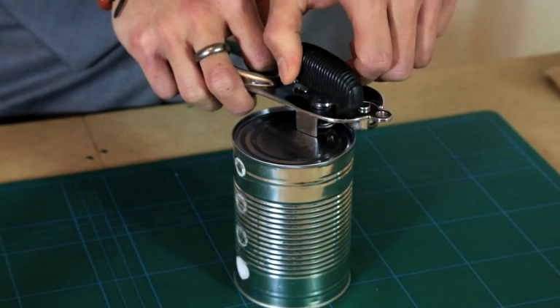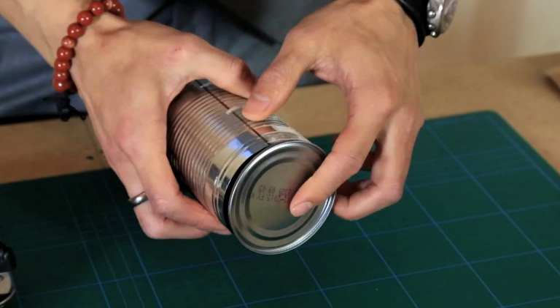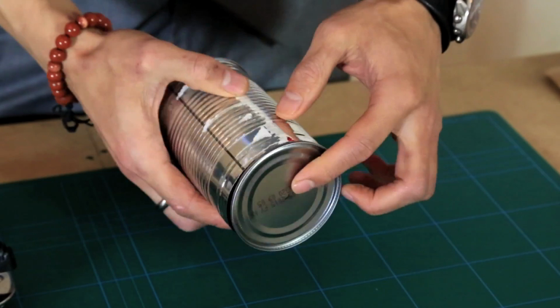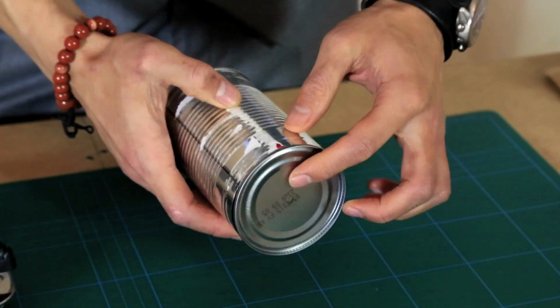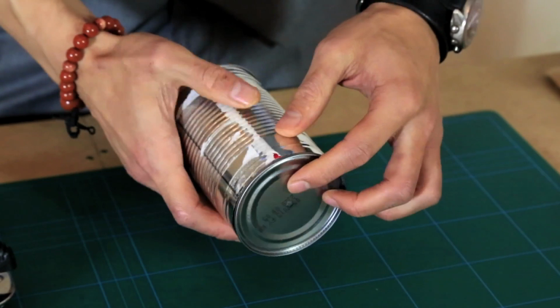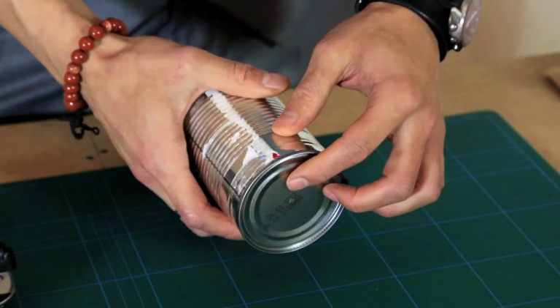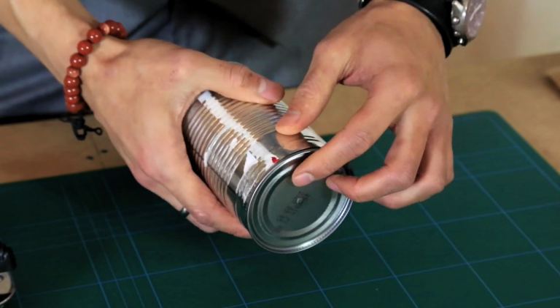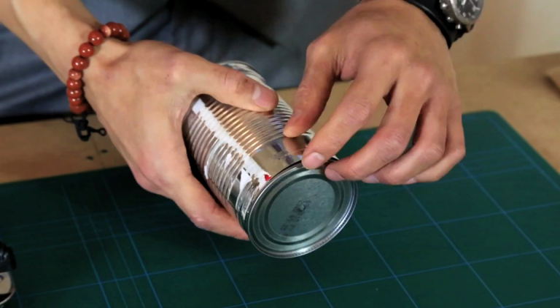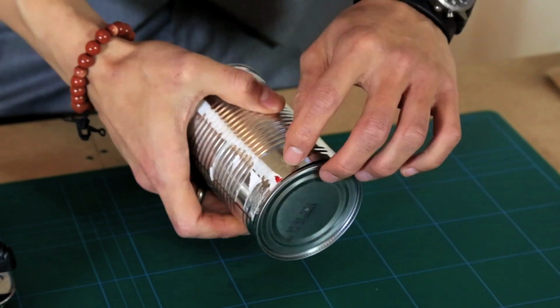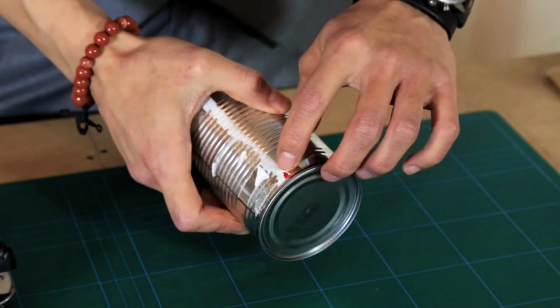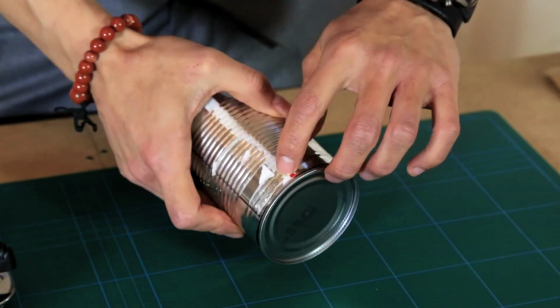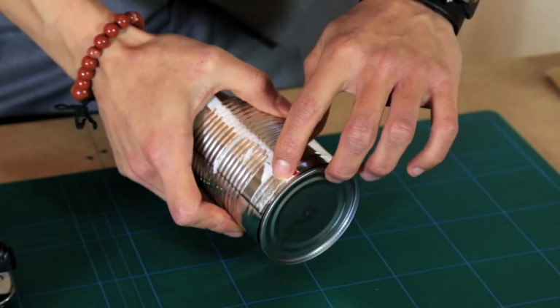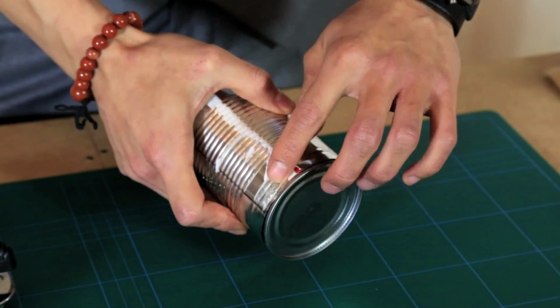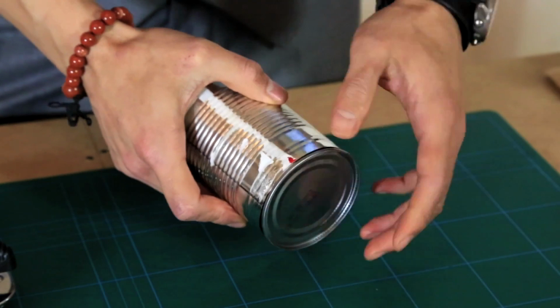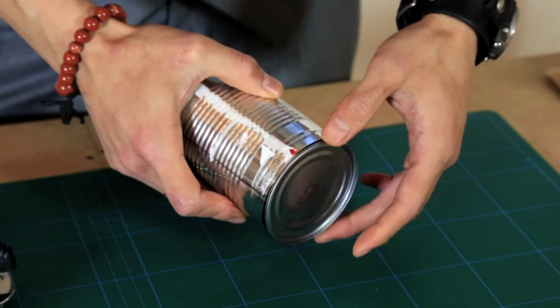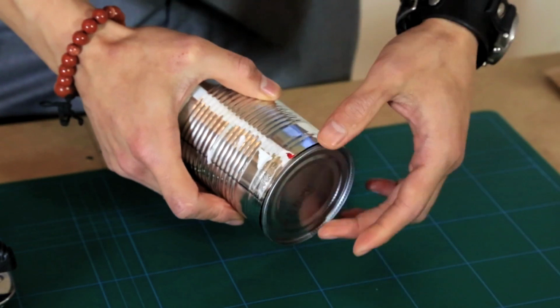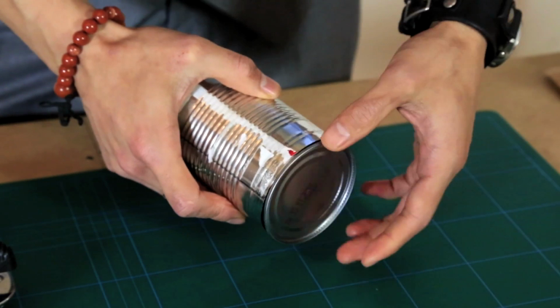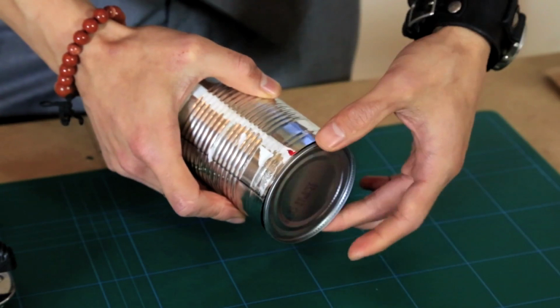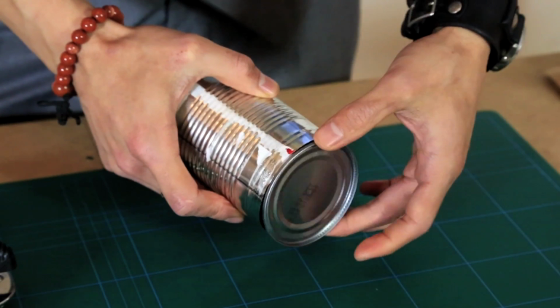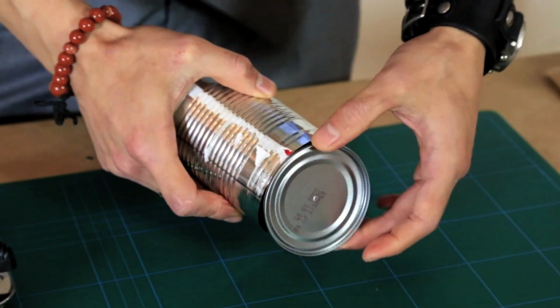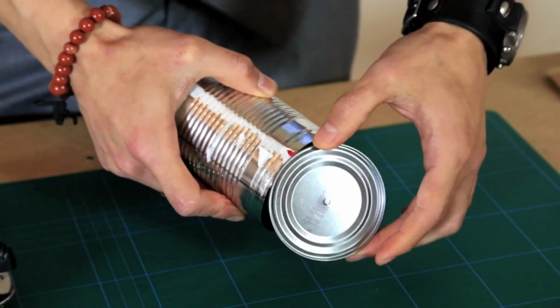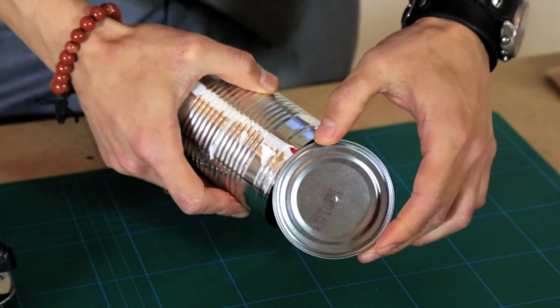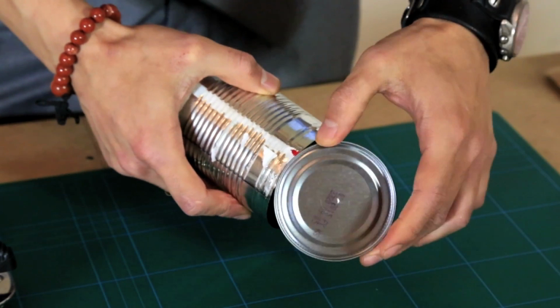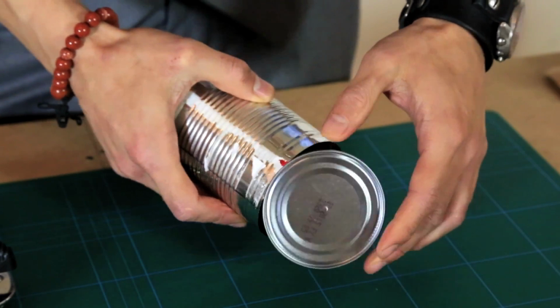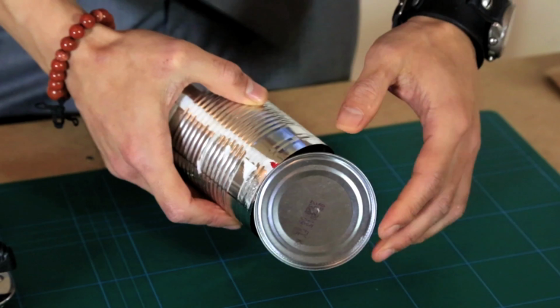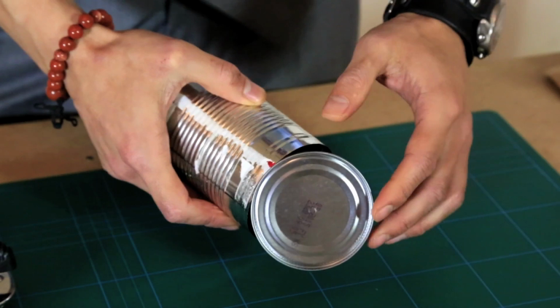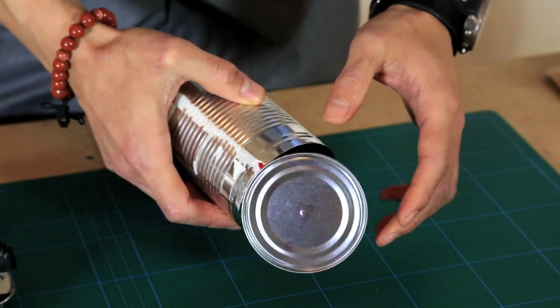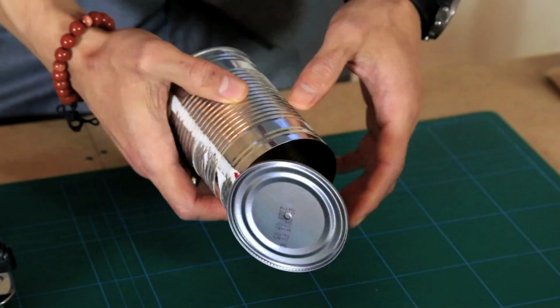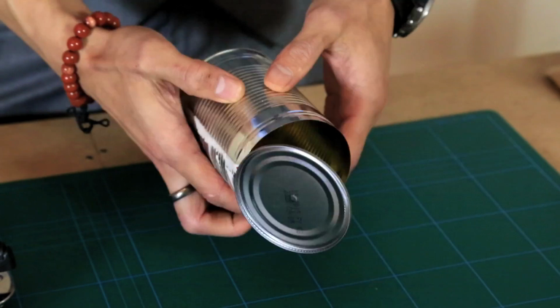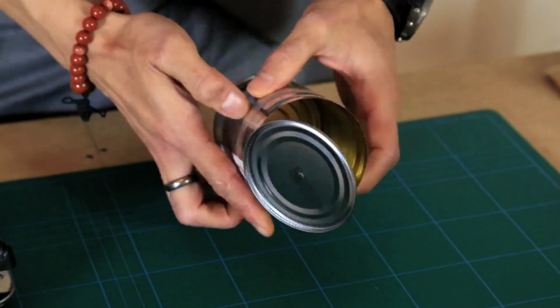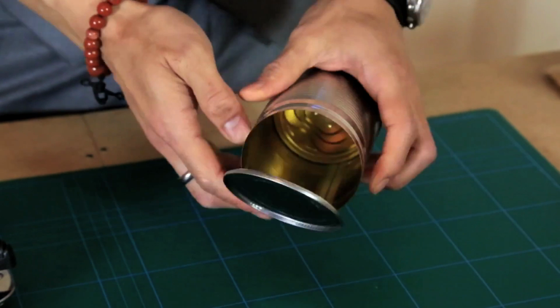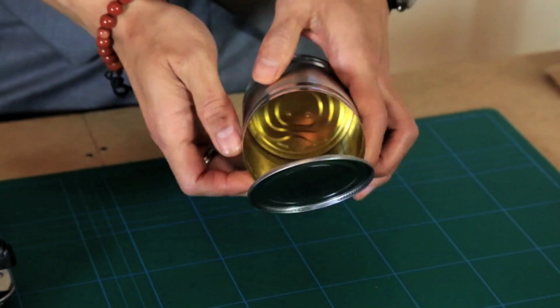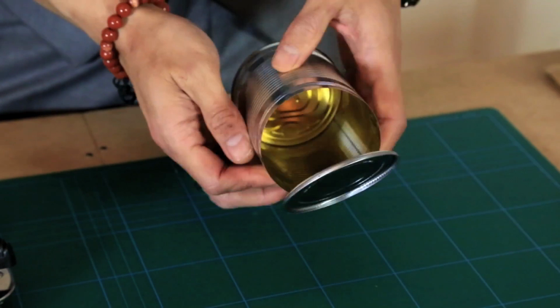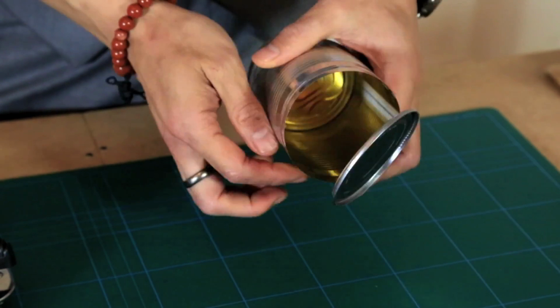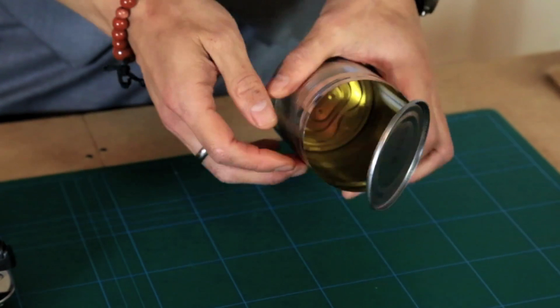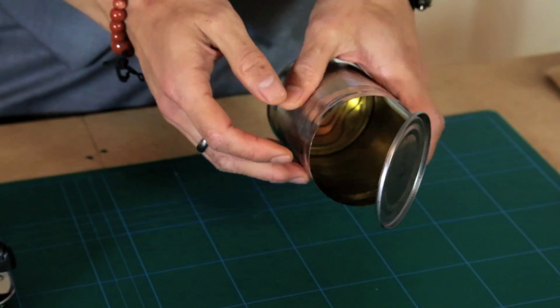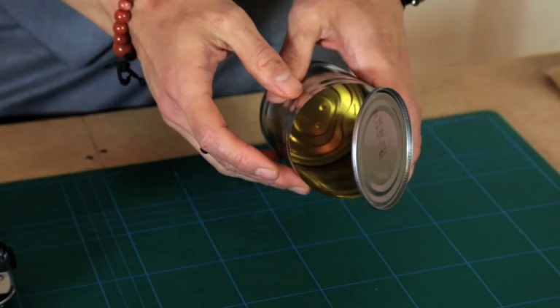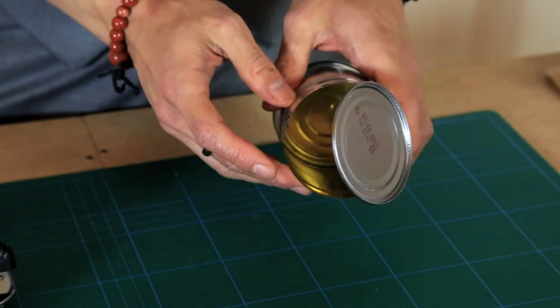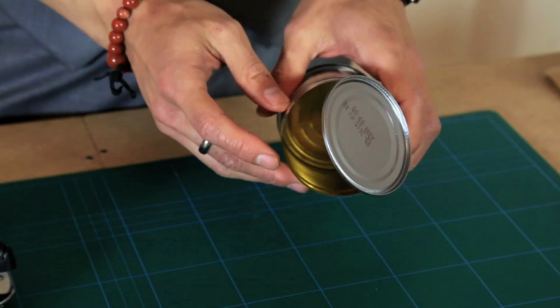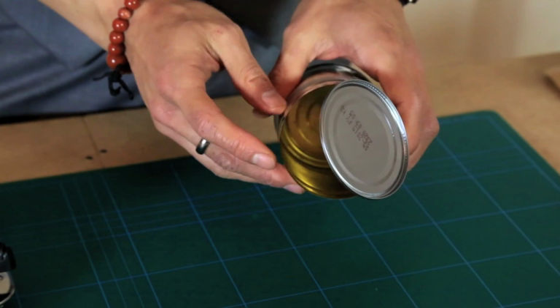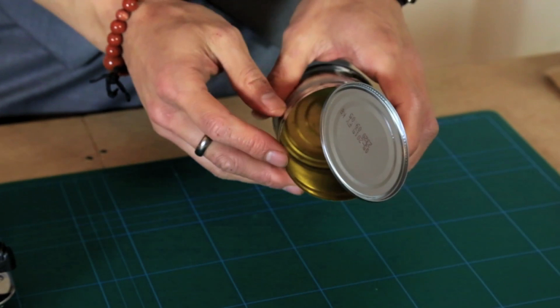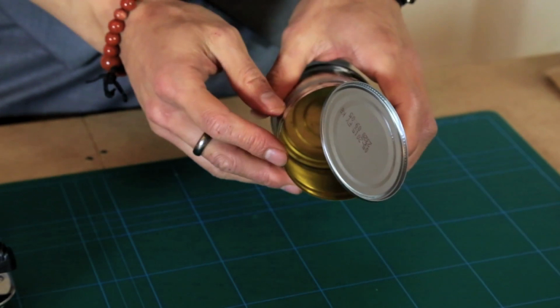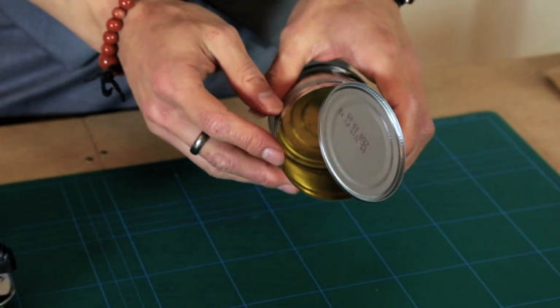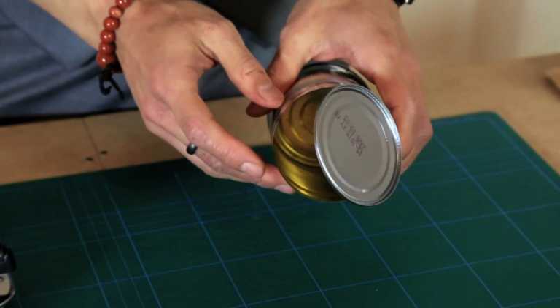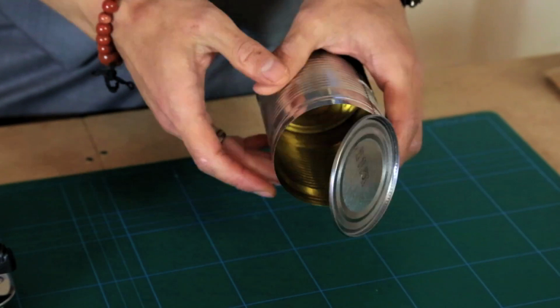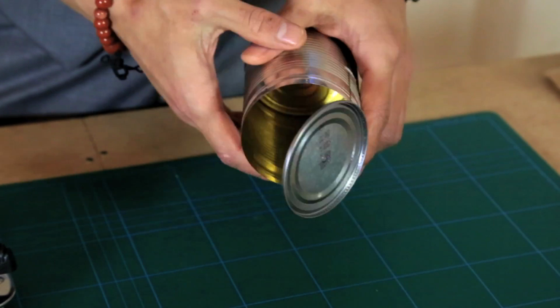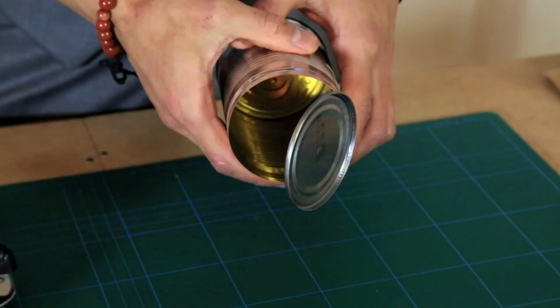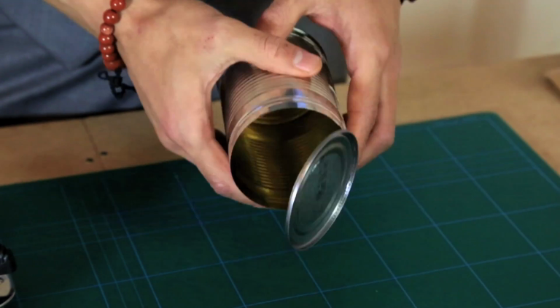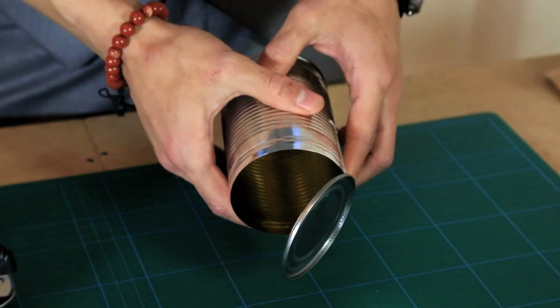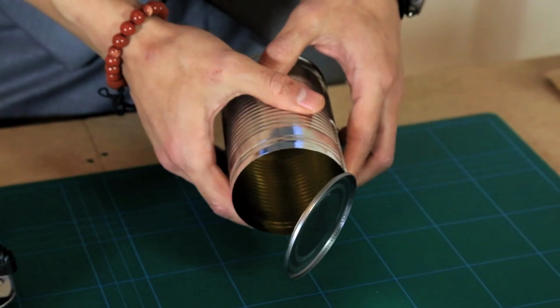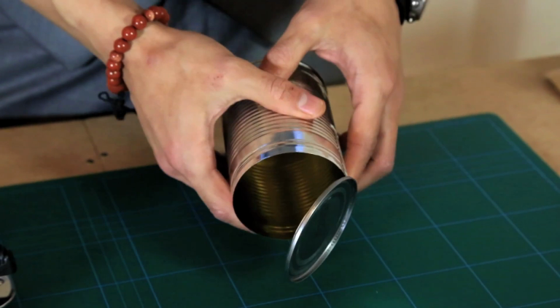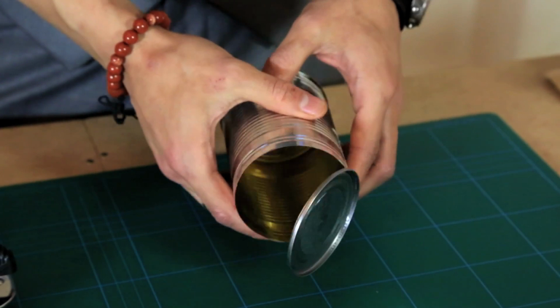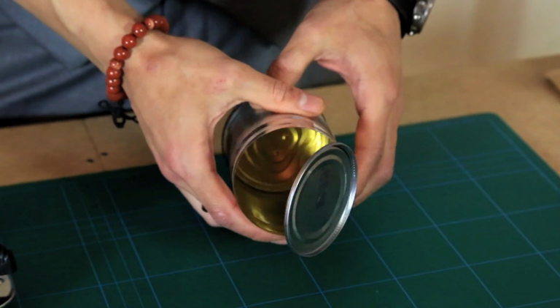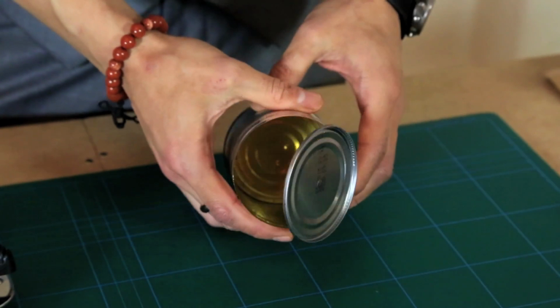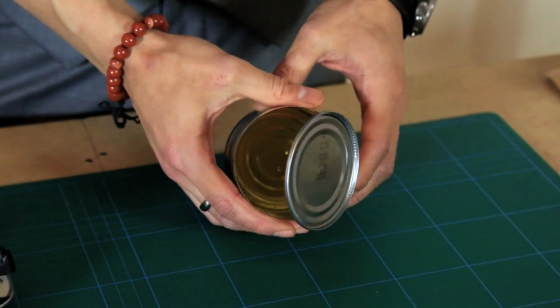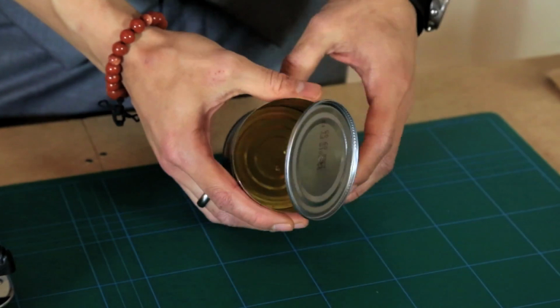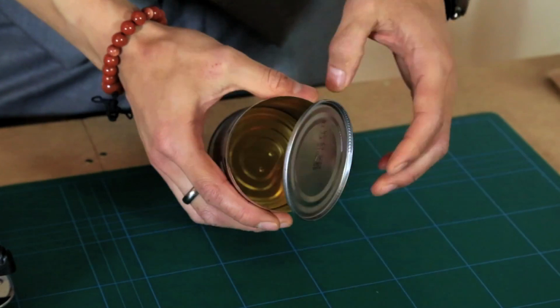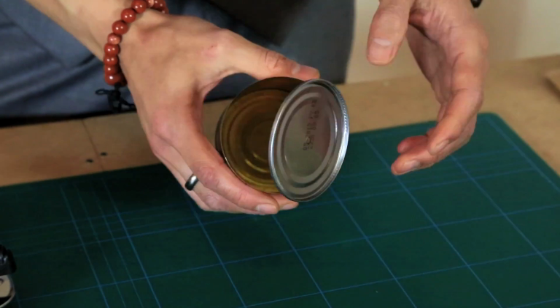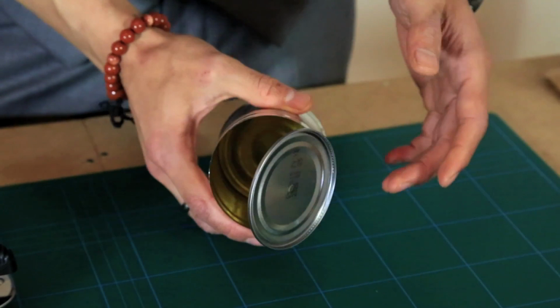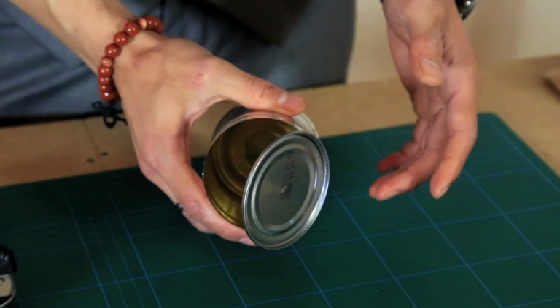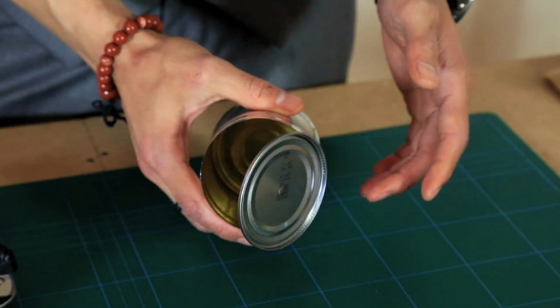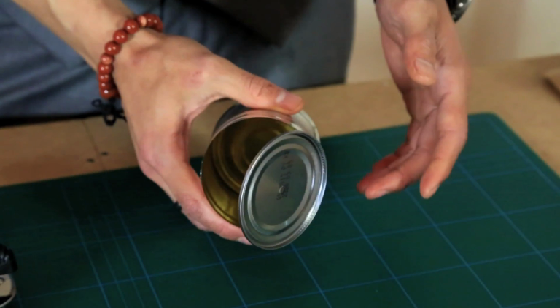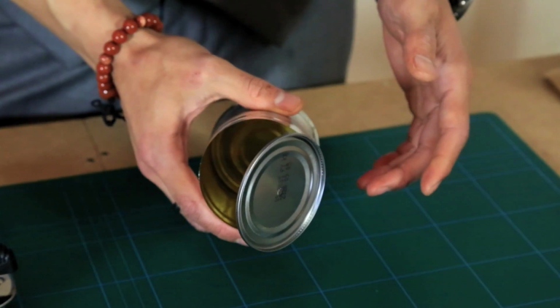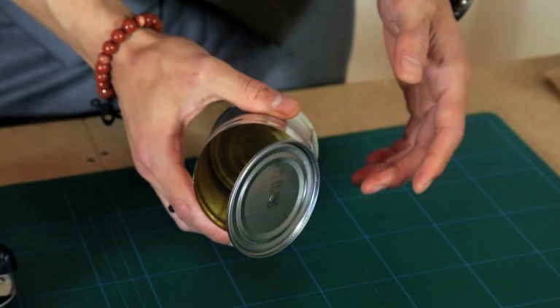You want to leave a small amount of the lid attached so that you can empty out the contents, wash out the can thoroughly and leave it to dry.